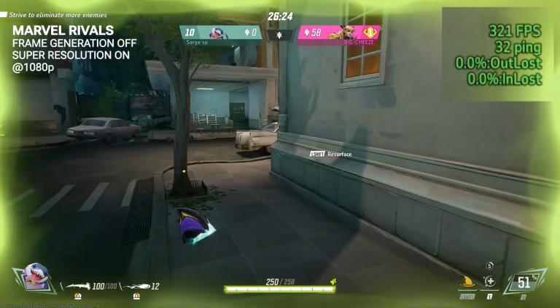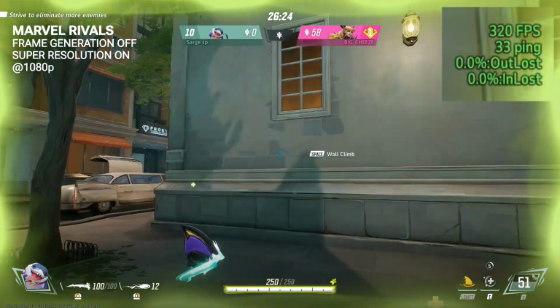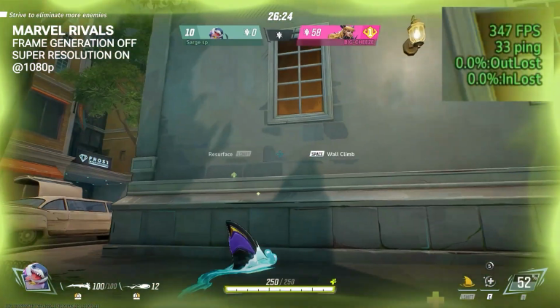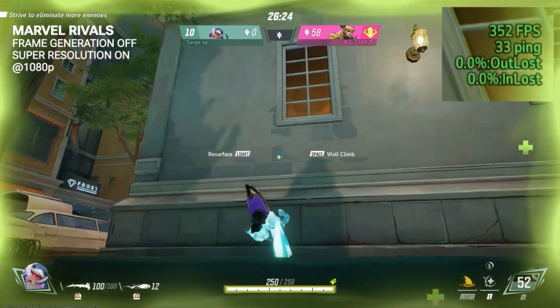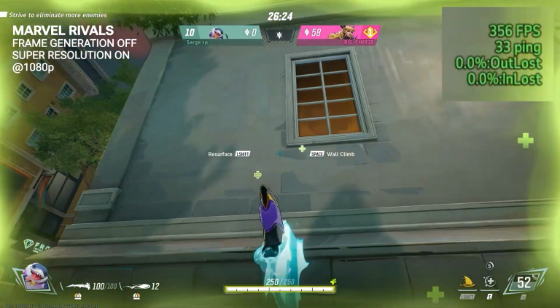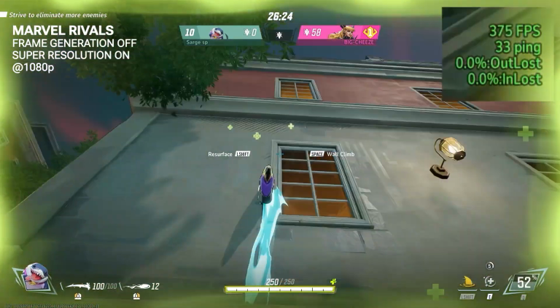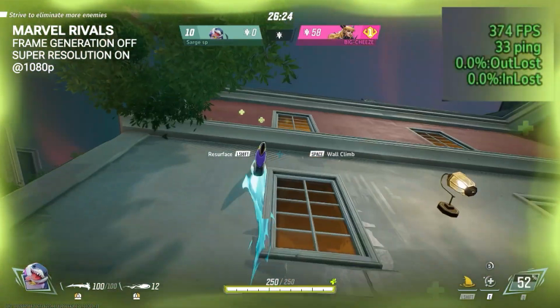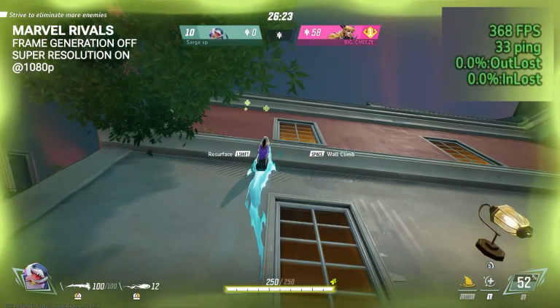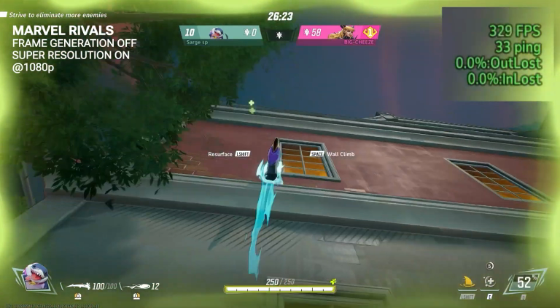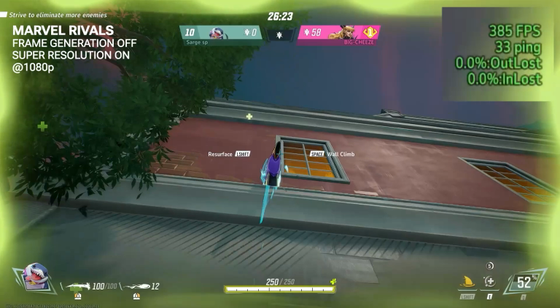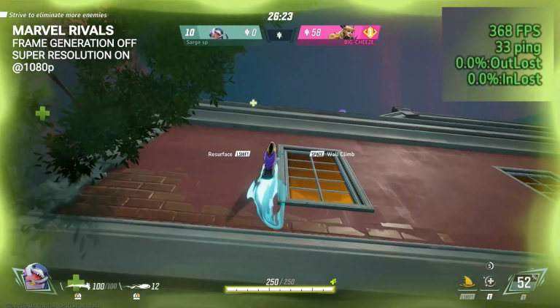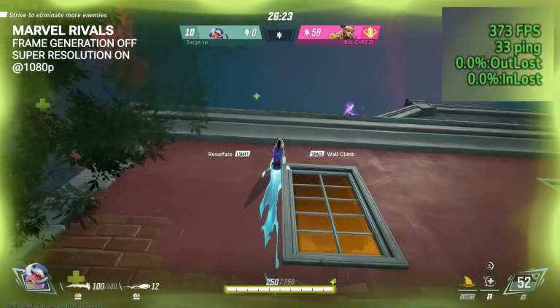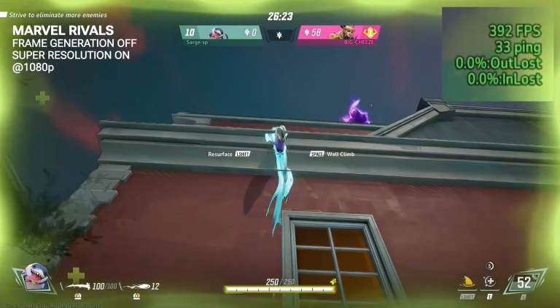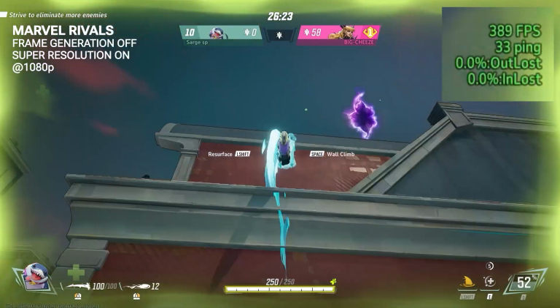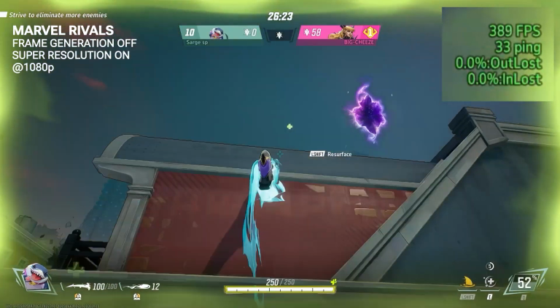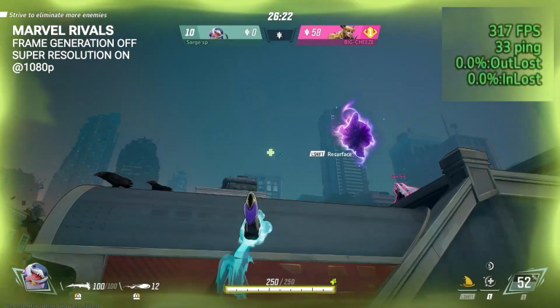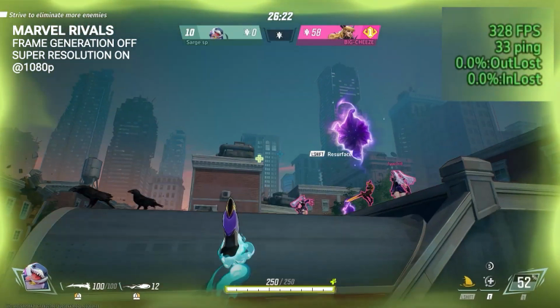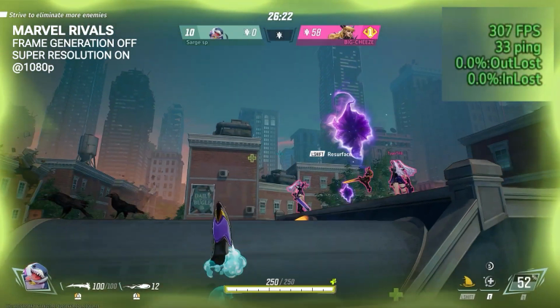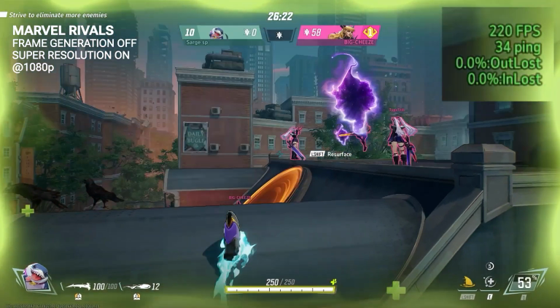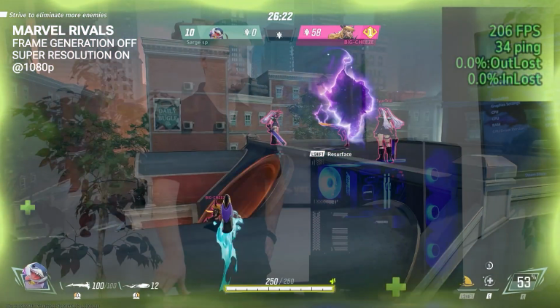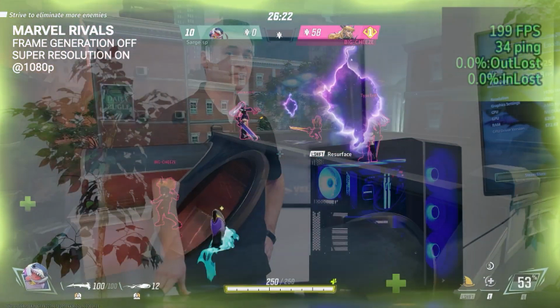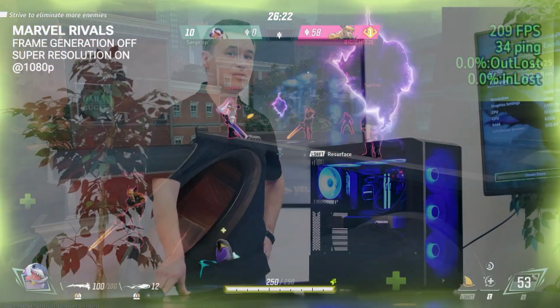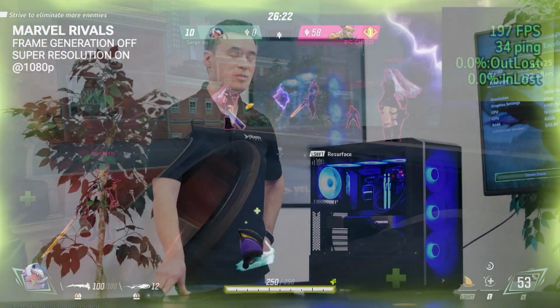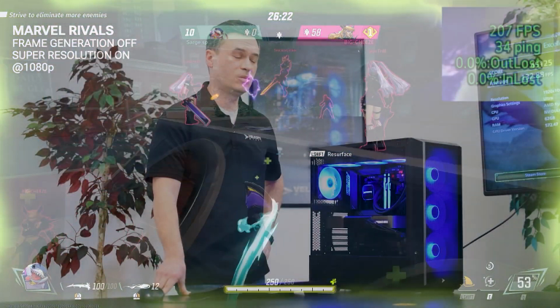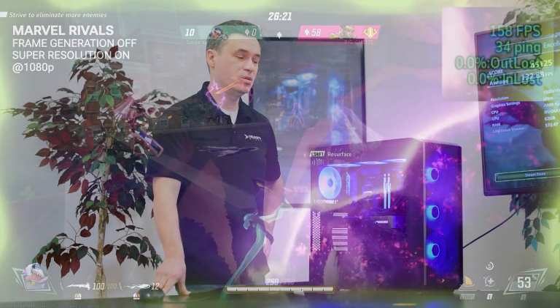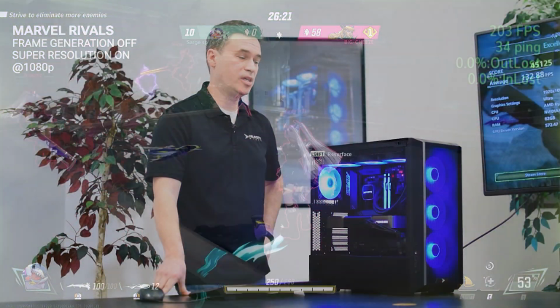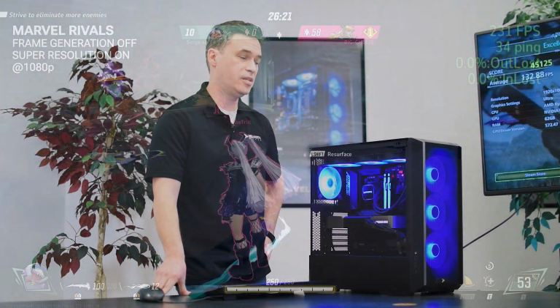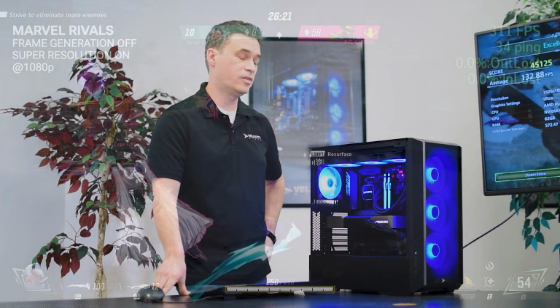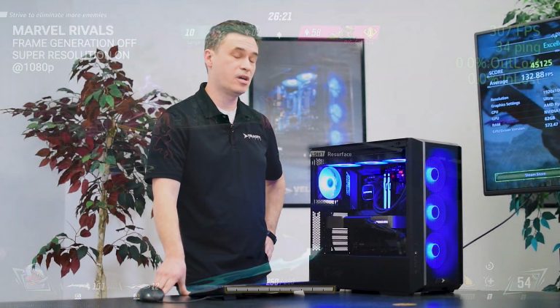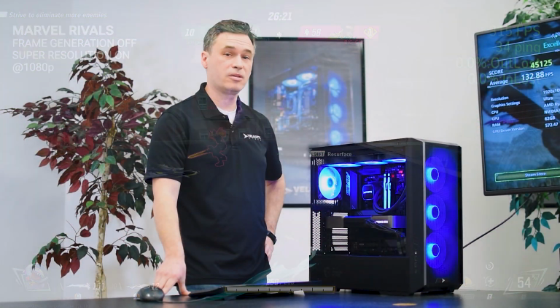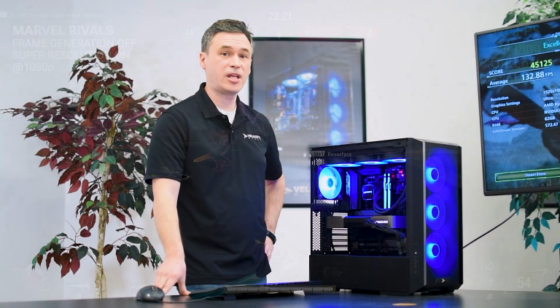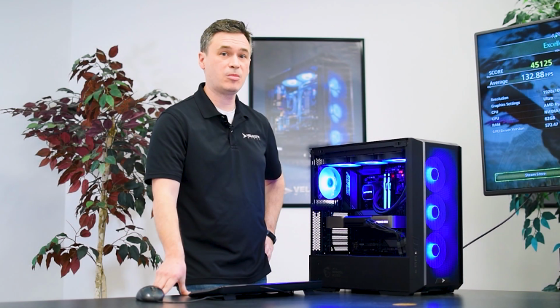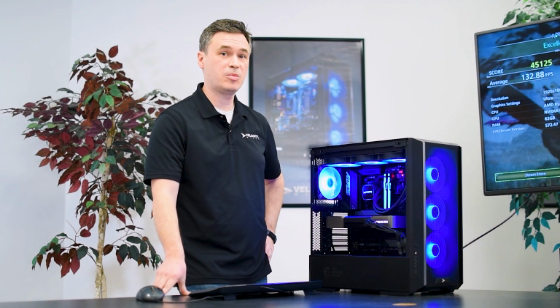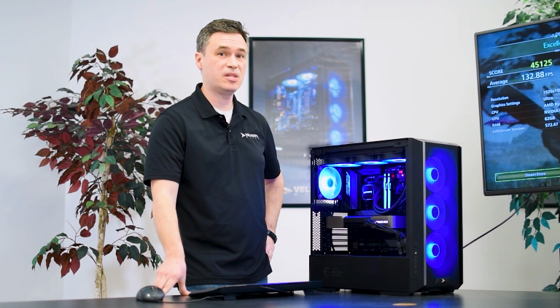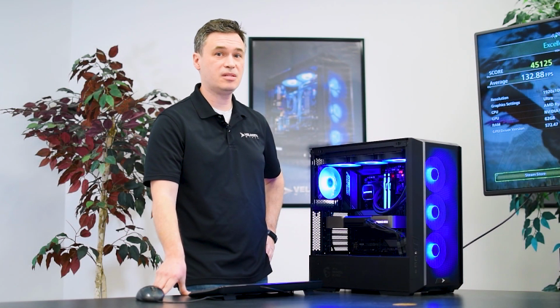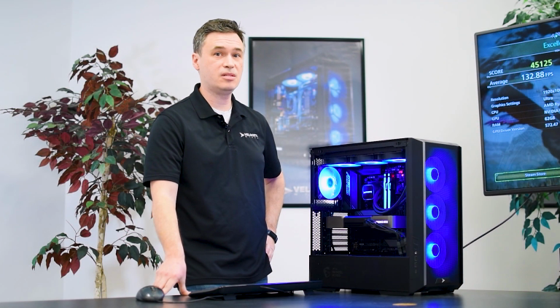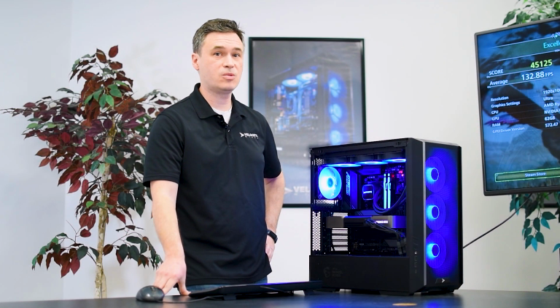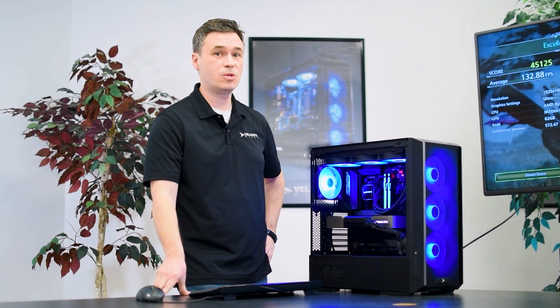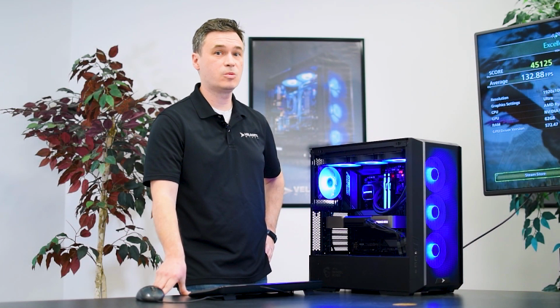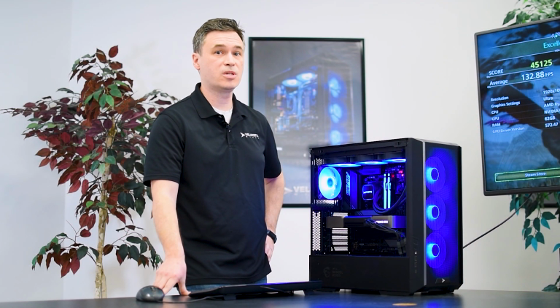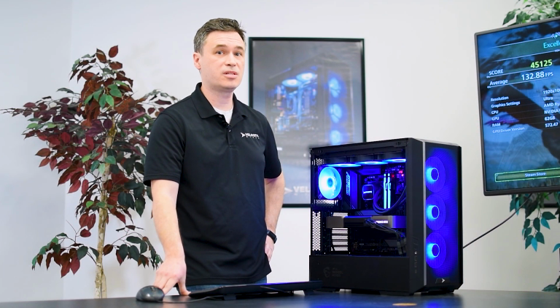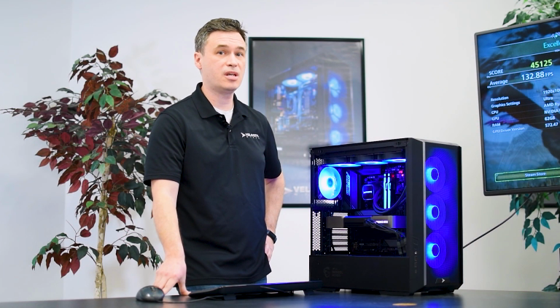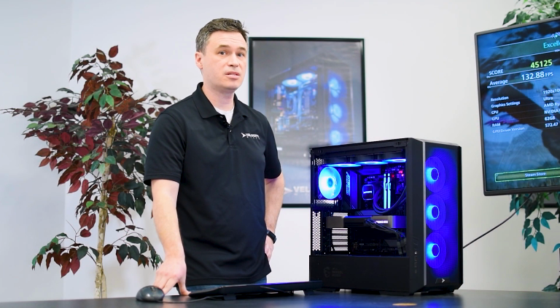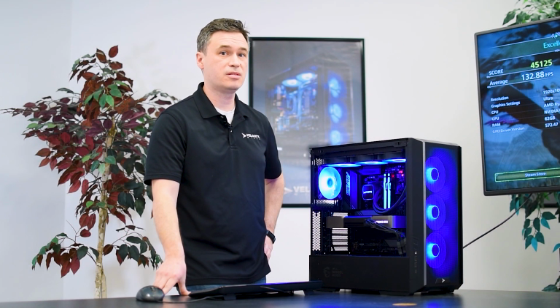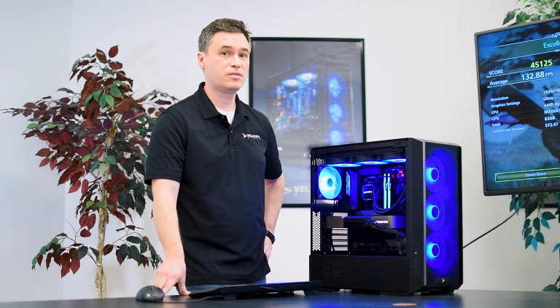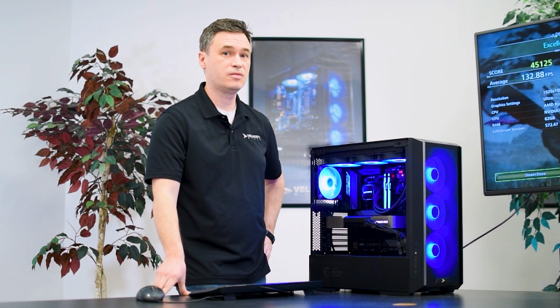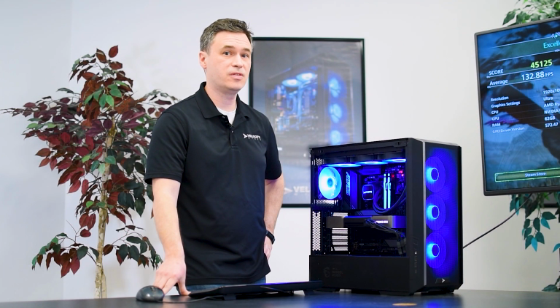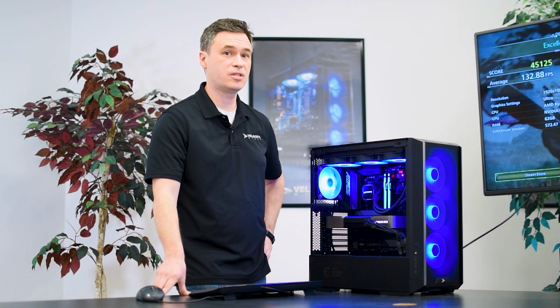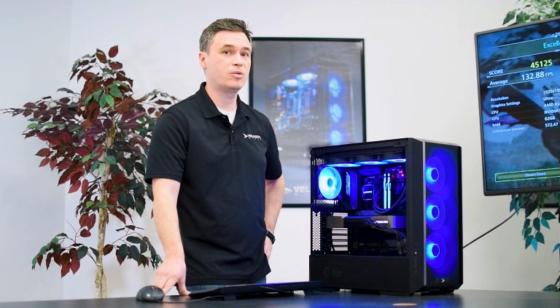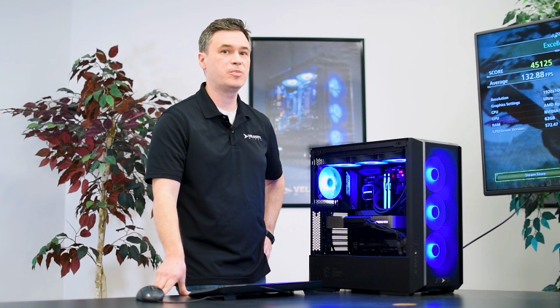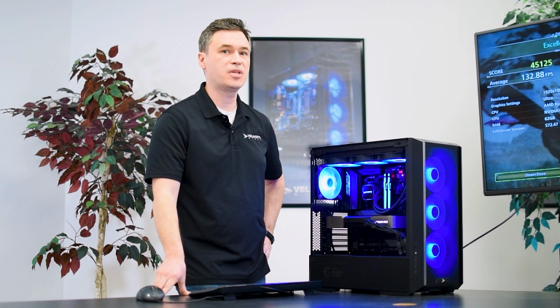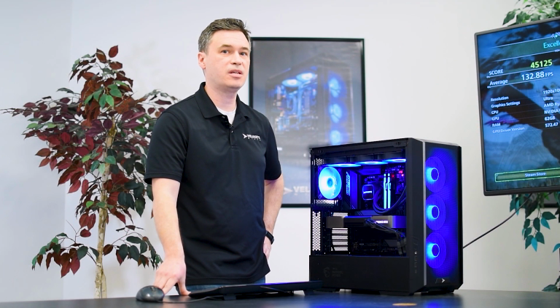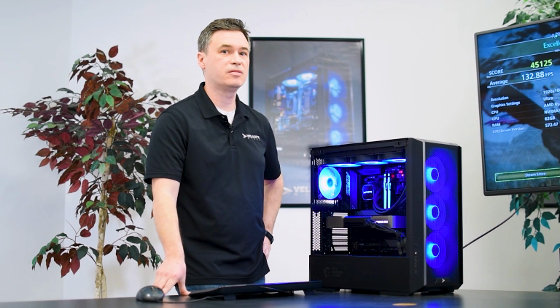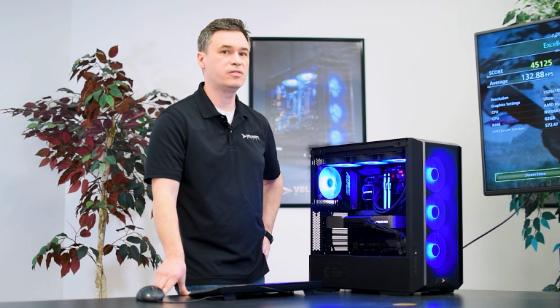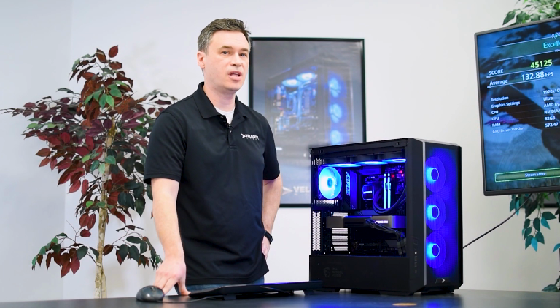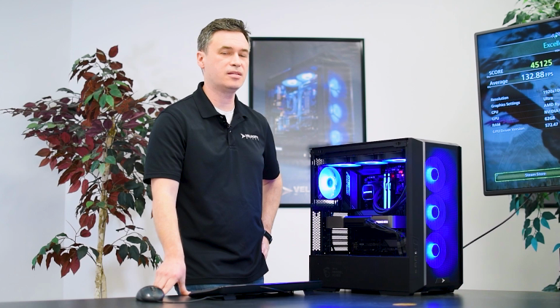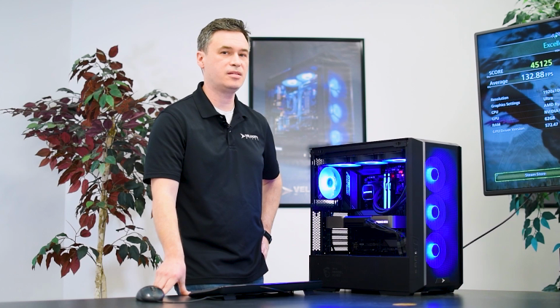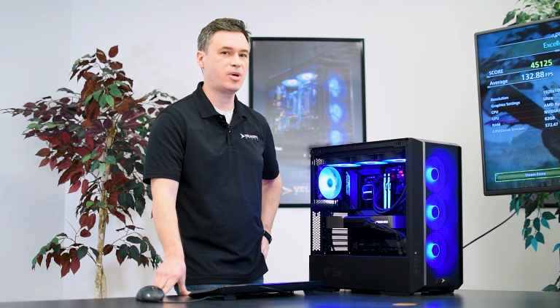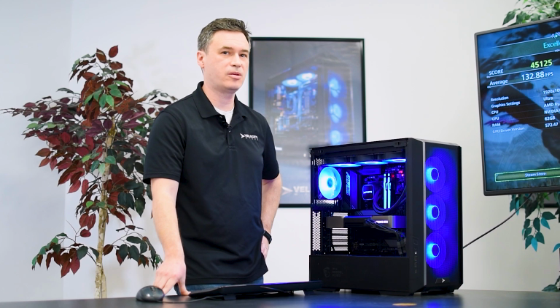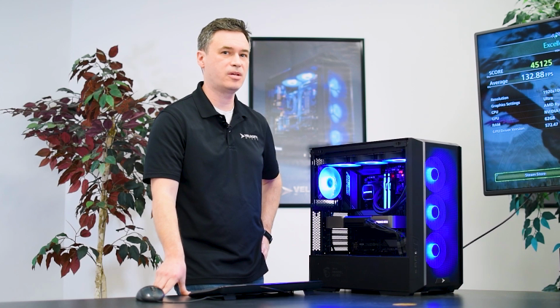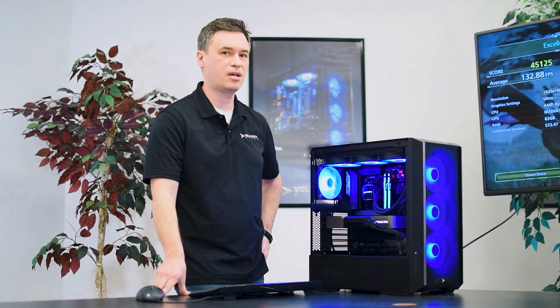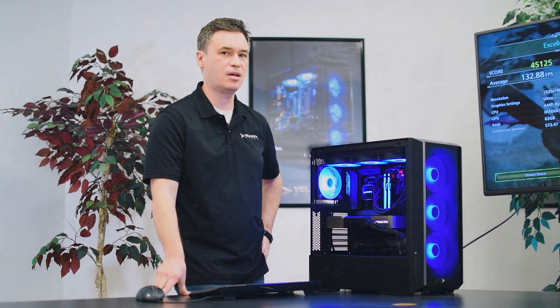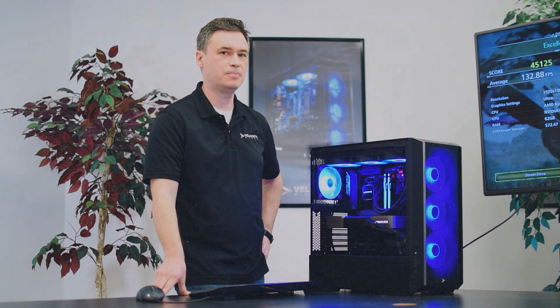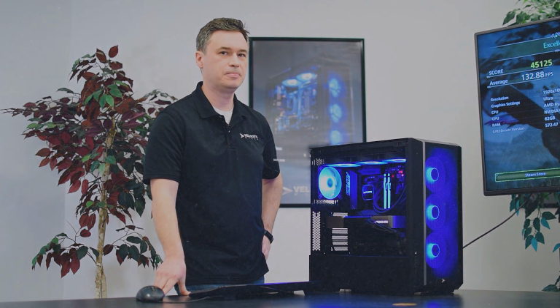For more information on our Raptor Z95, any of our other gaming PCs or workstations, visit our website VelocityMicro.com.